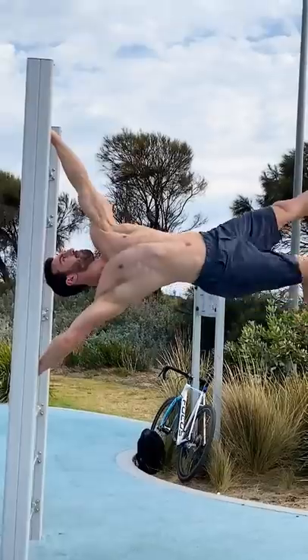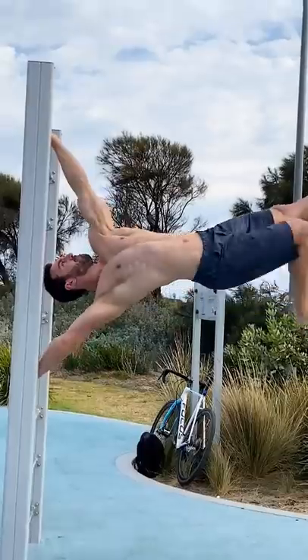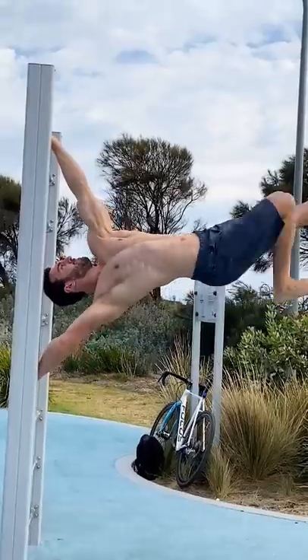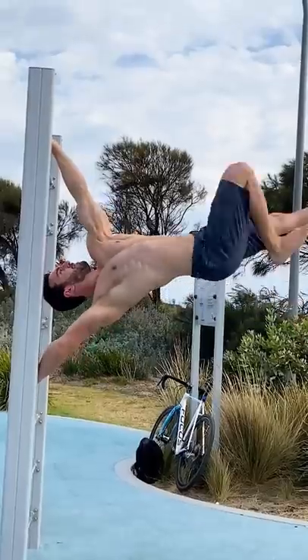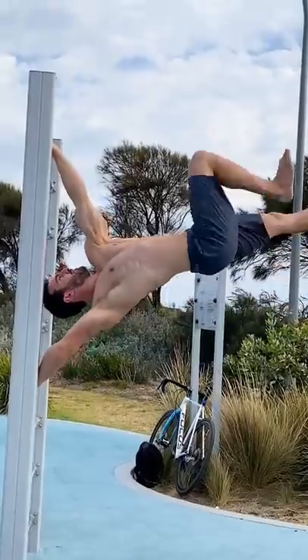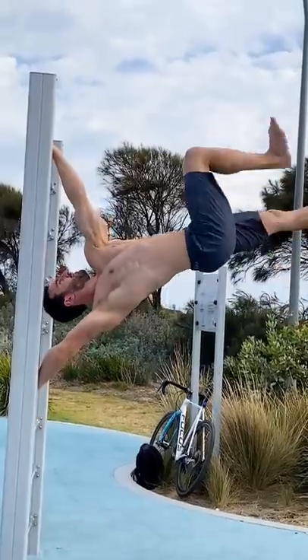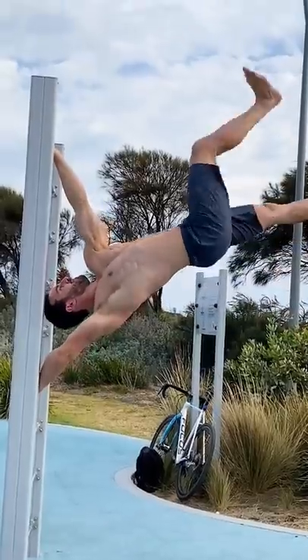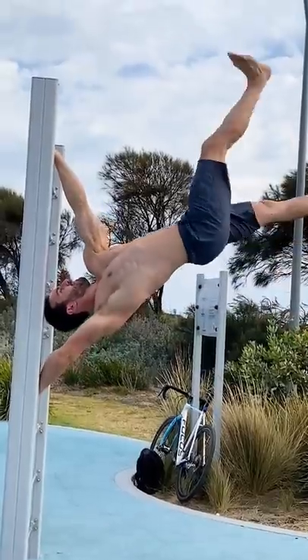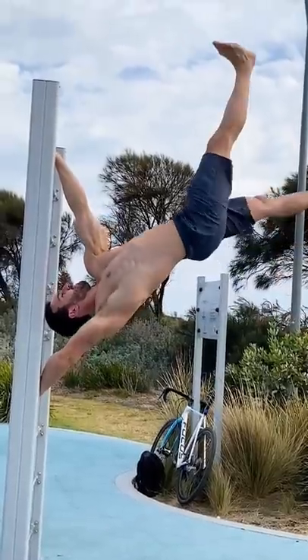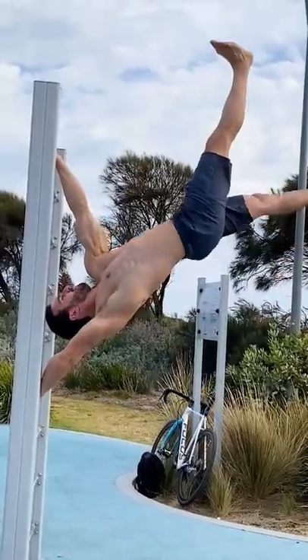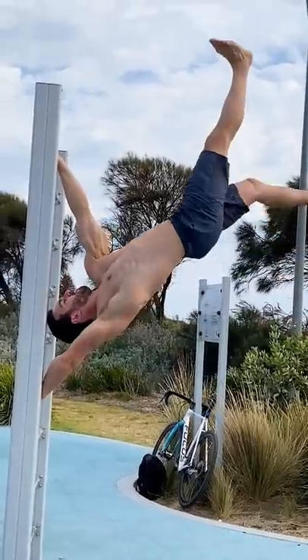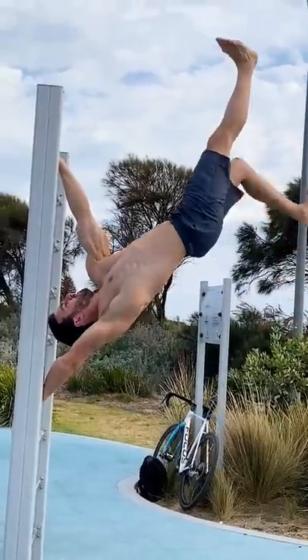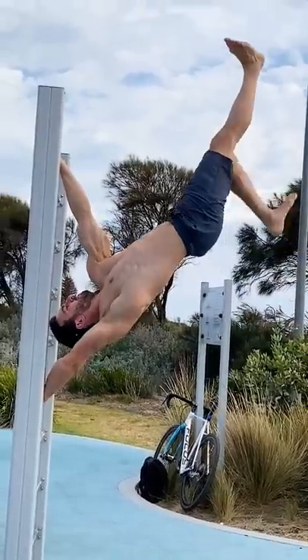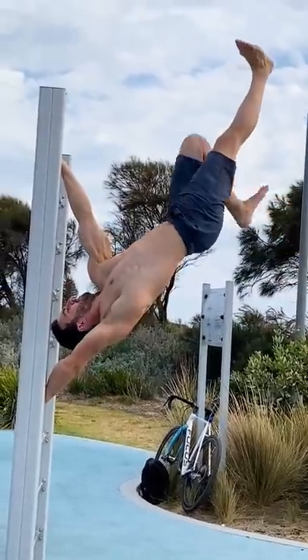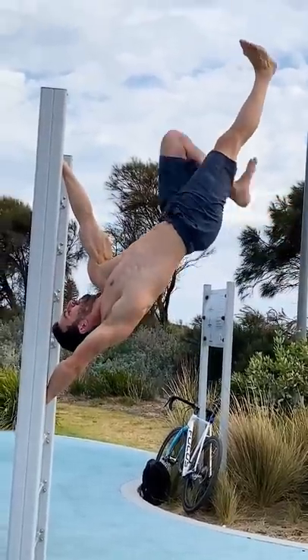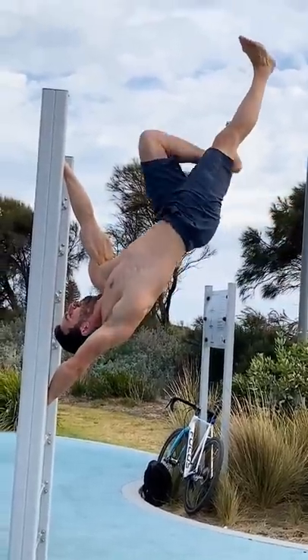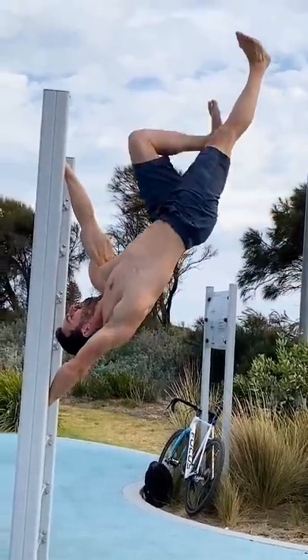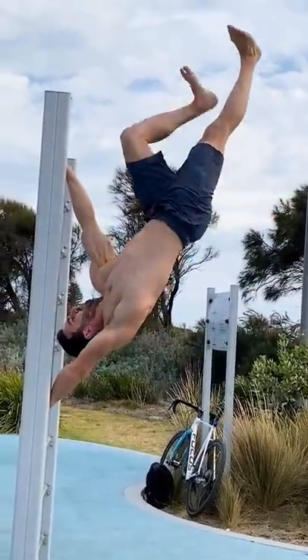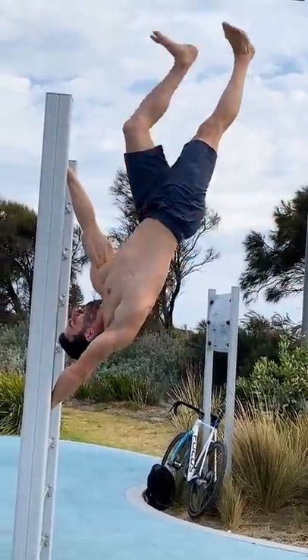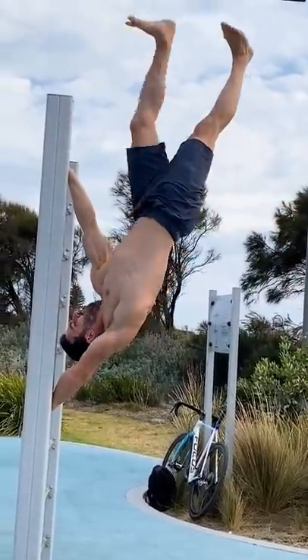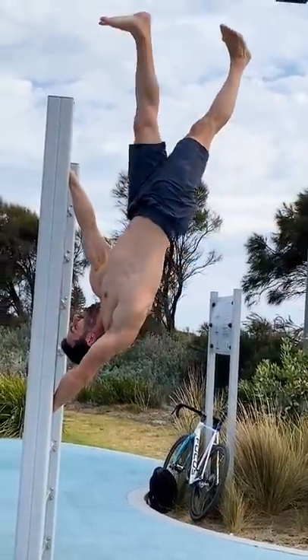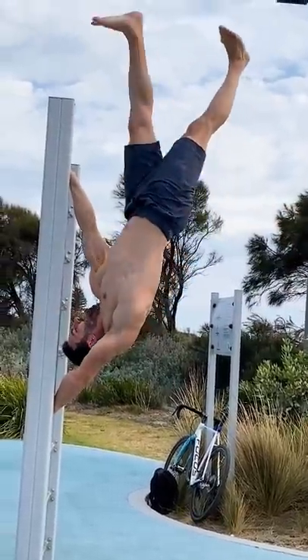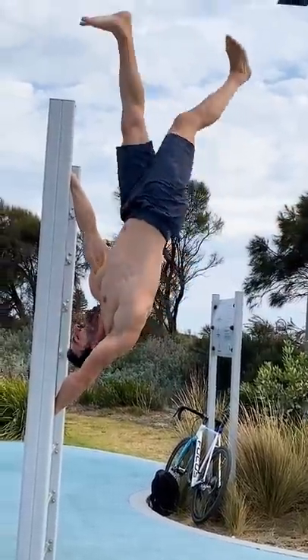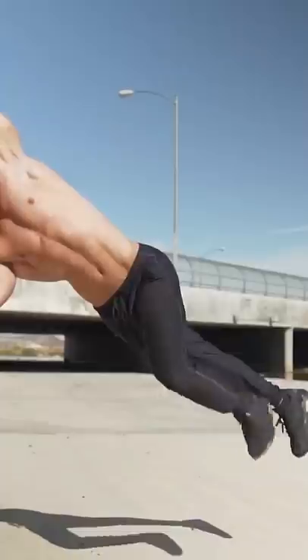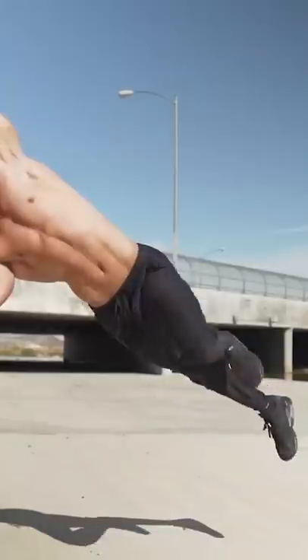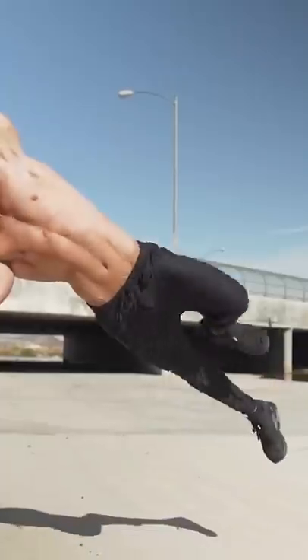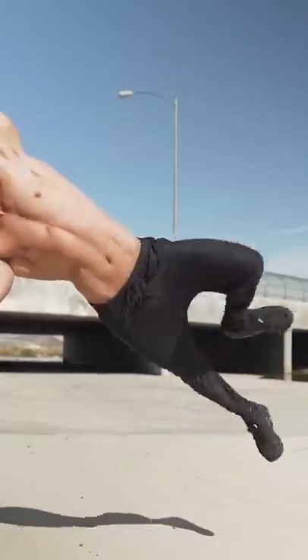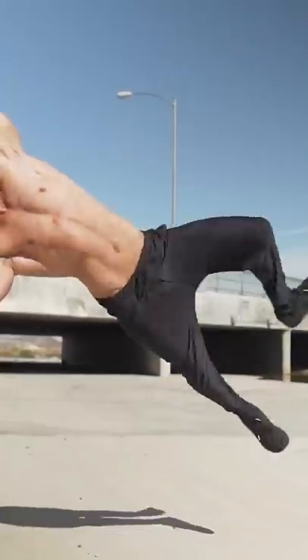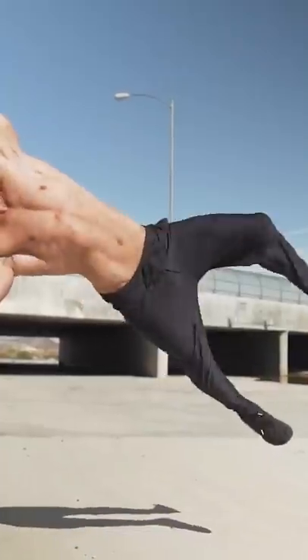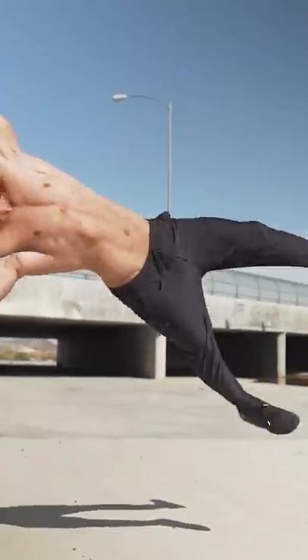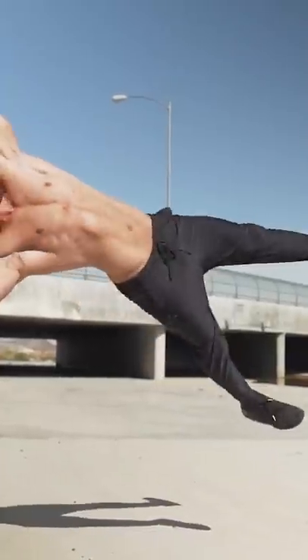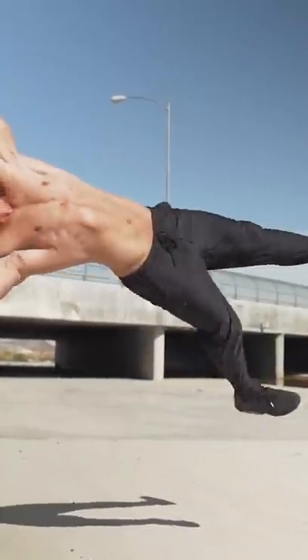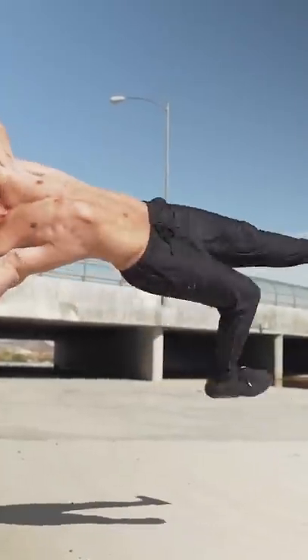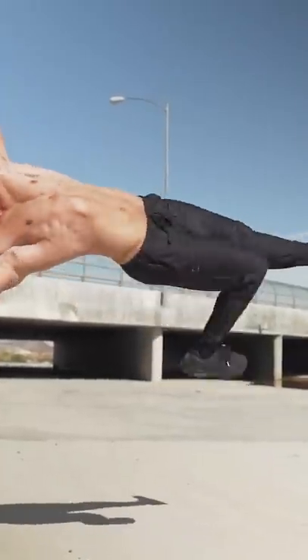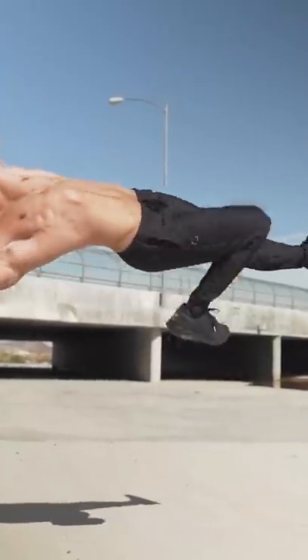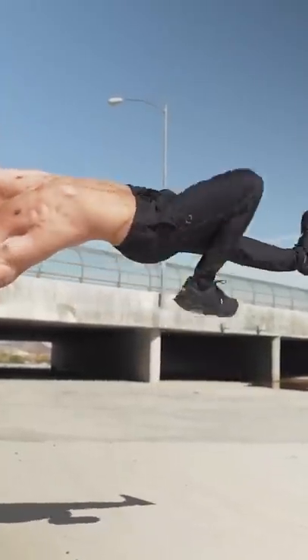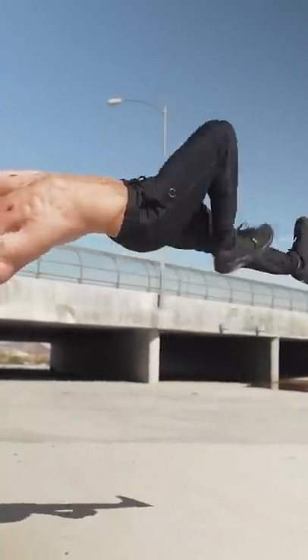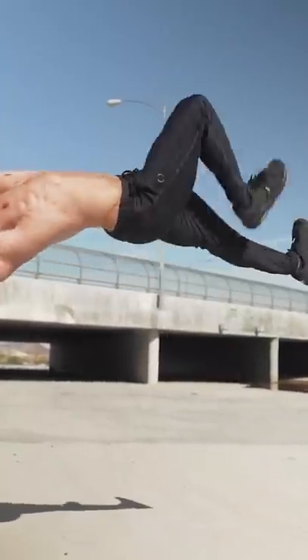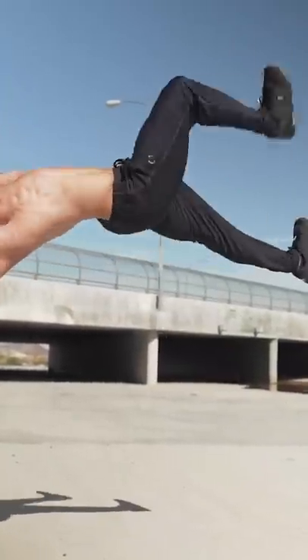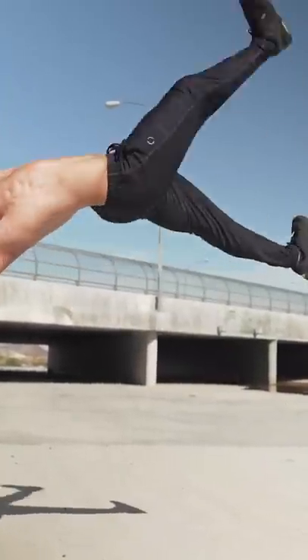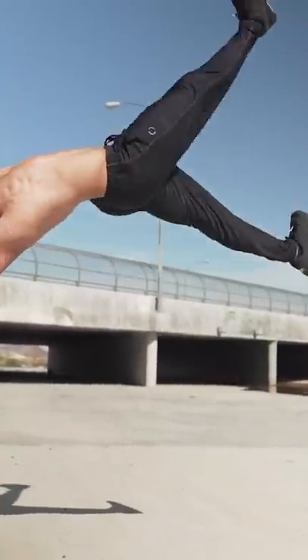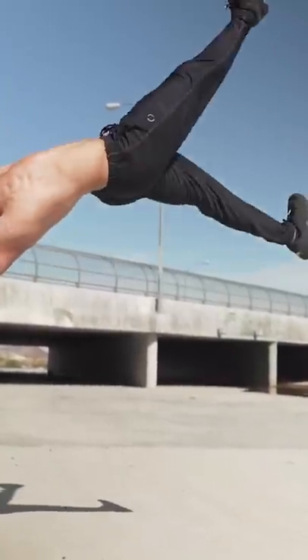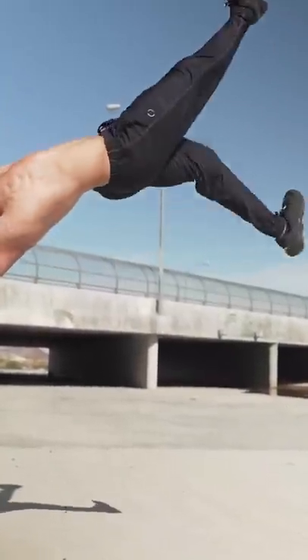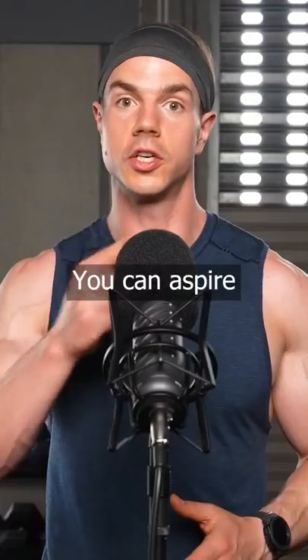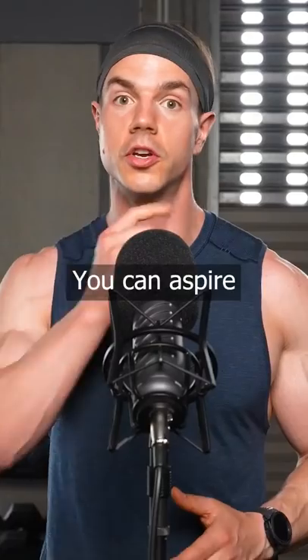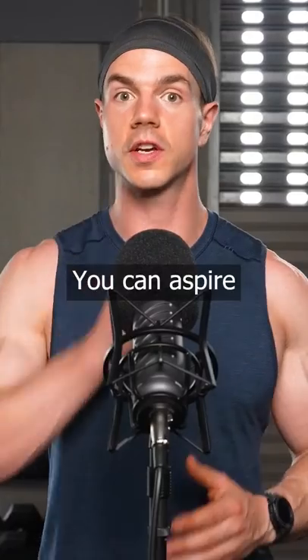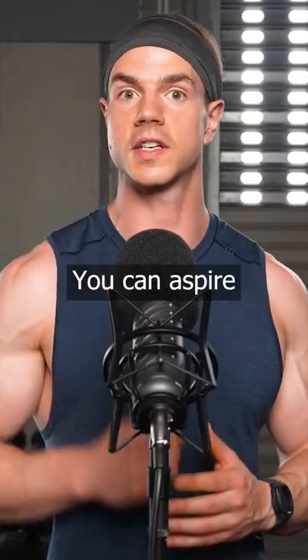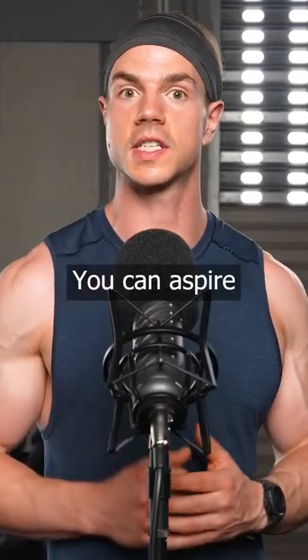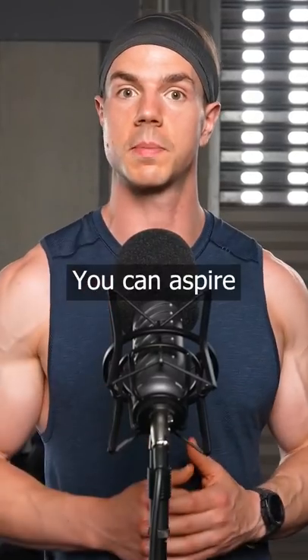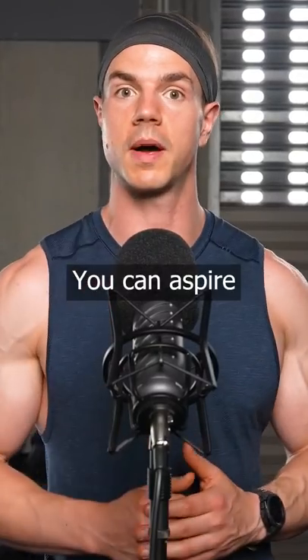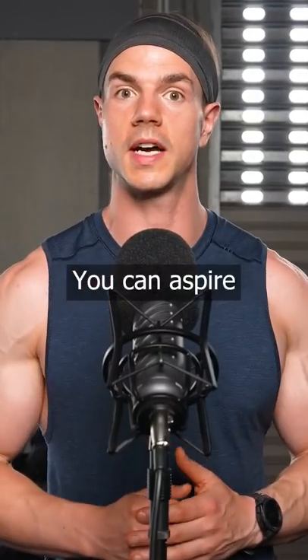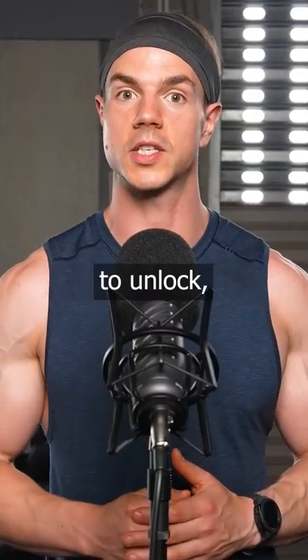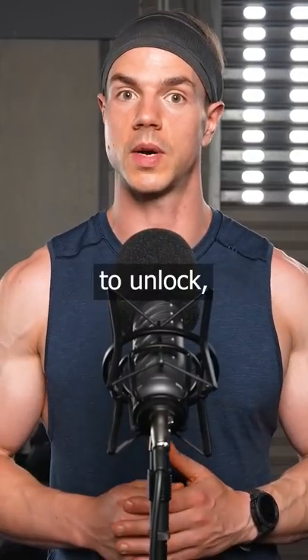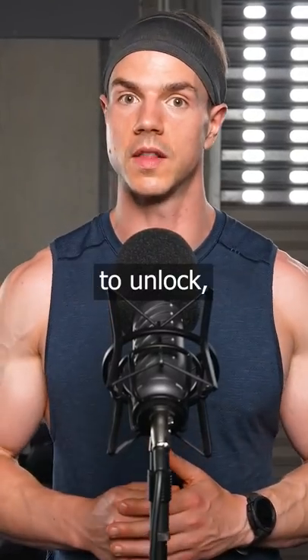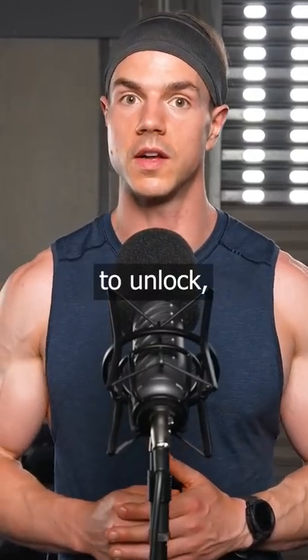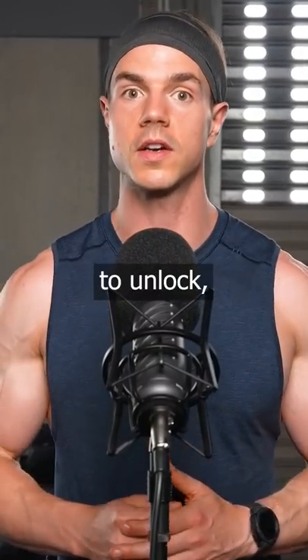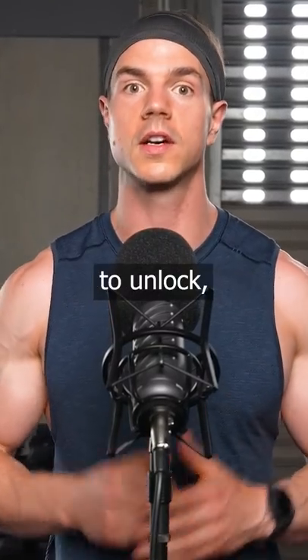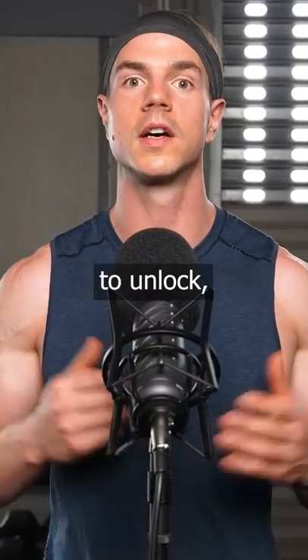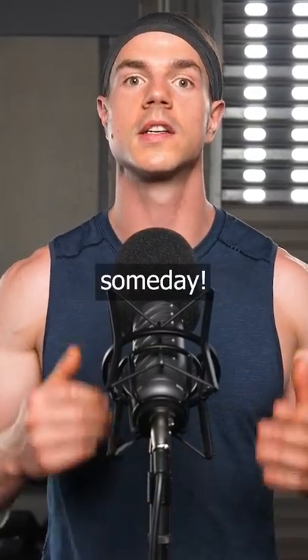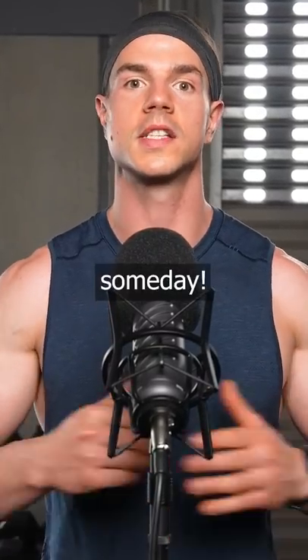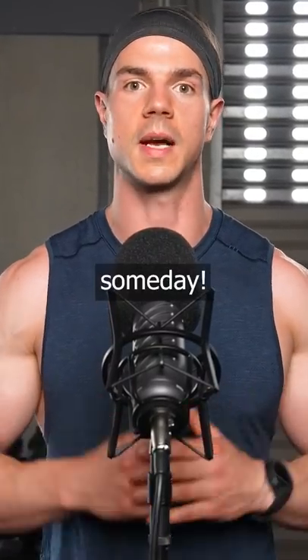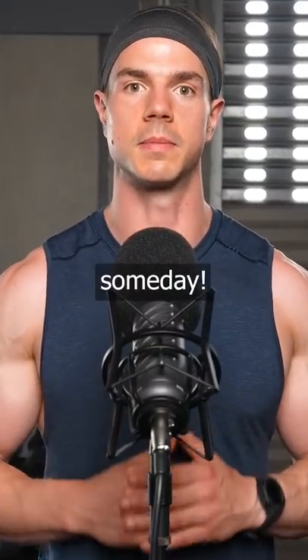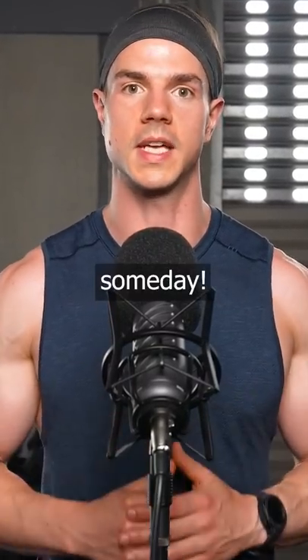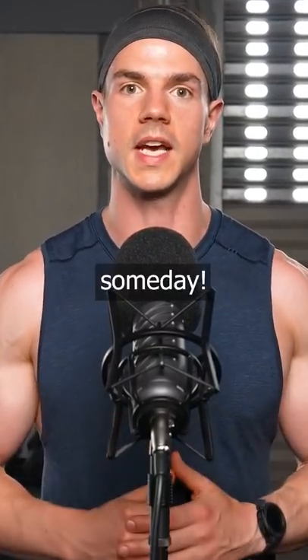Sky's the limit for human flags. This skill has countless variations you can aspire to unlock someday.